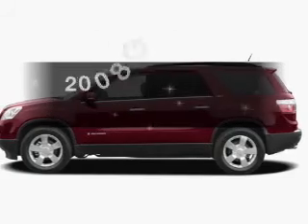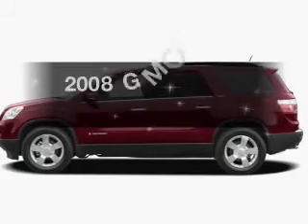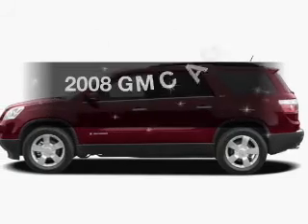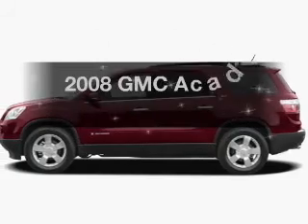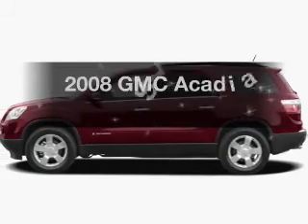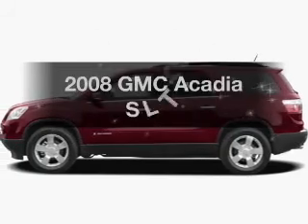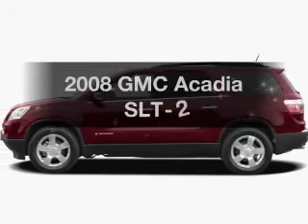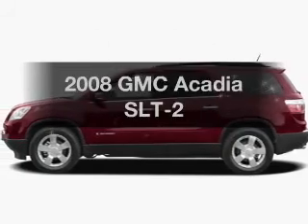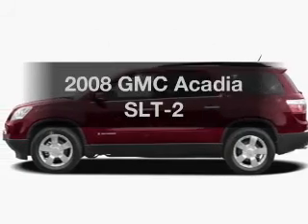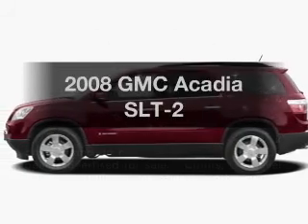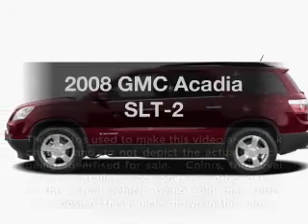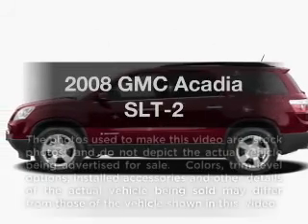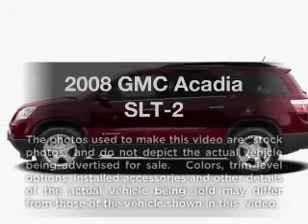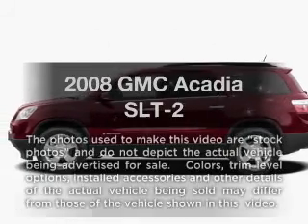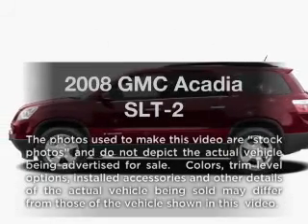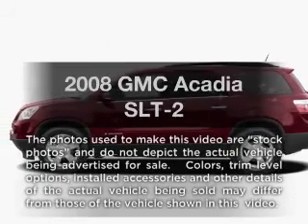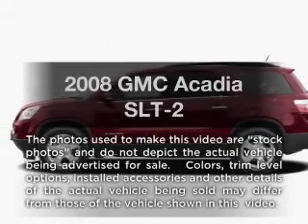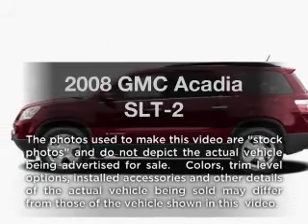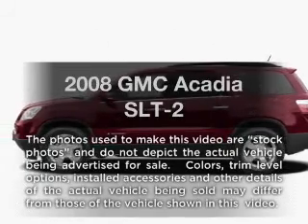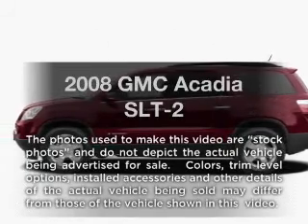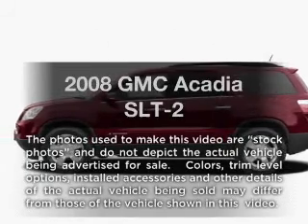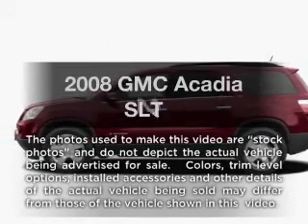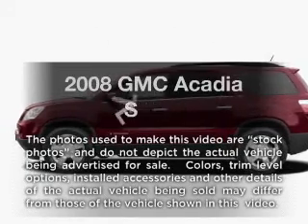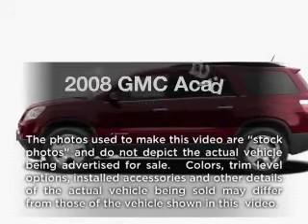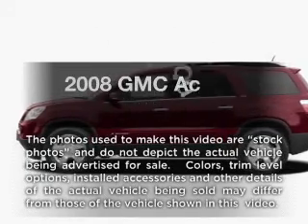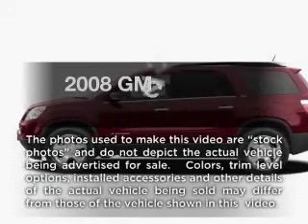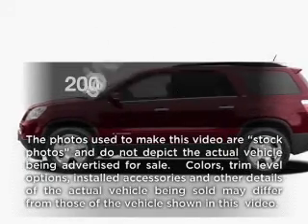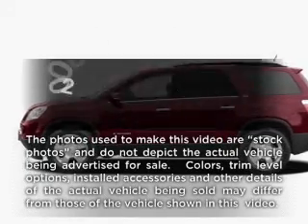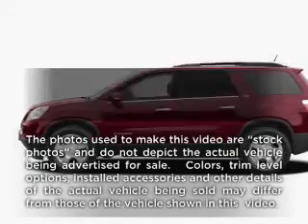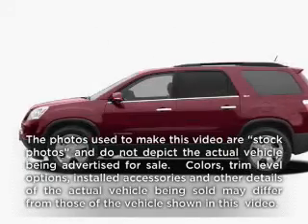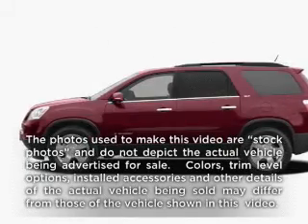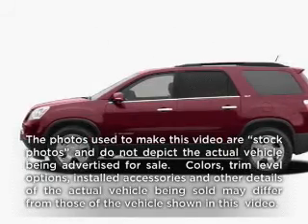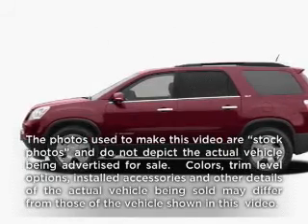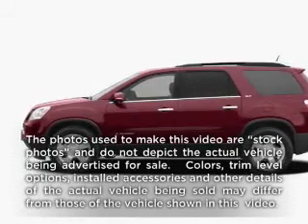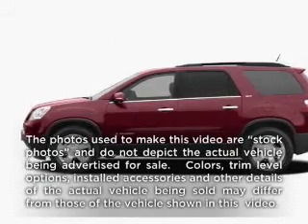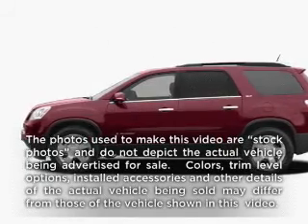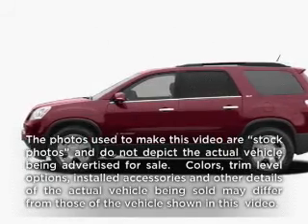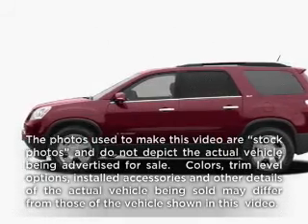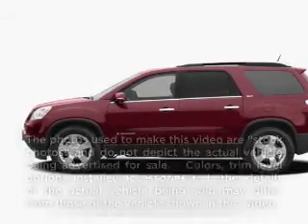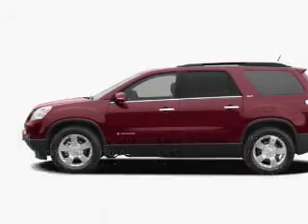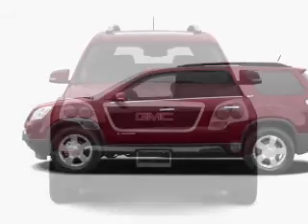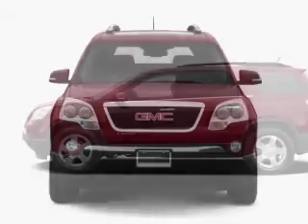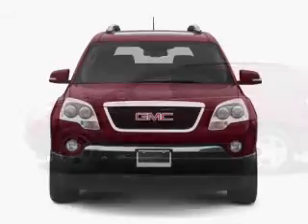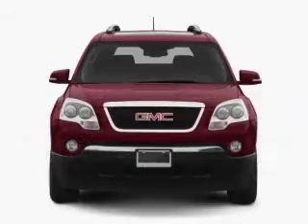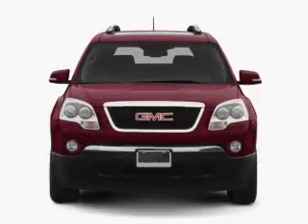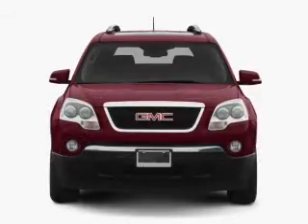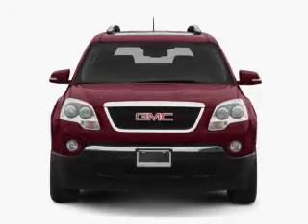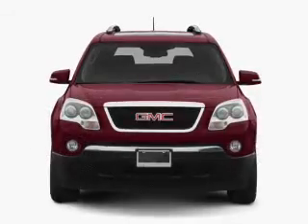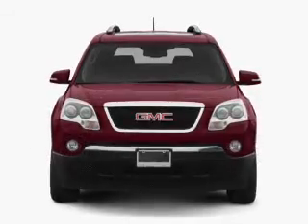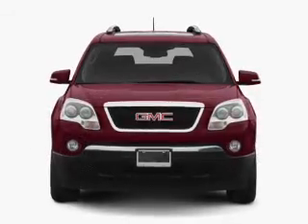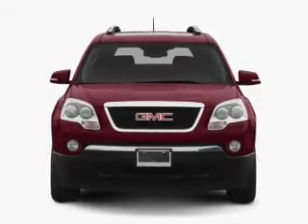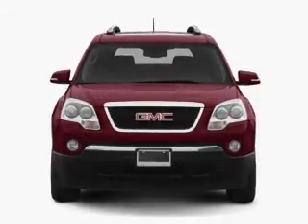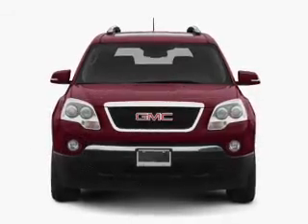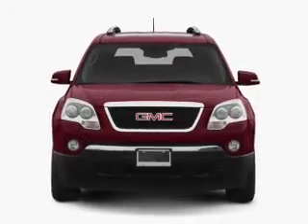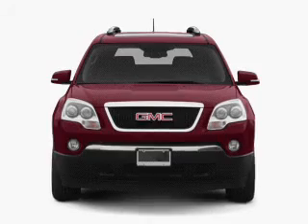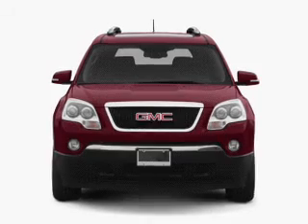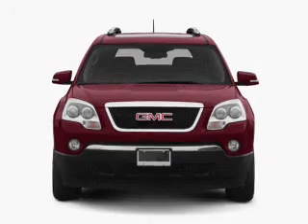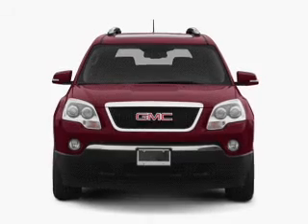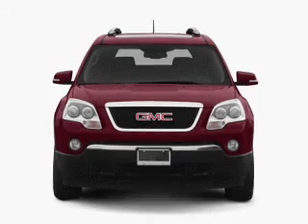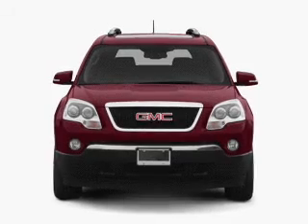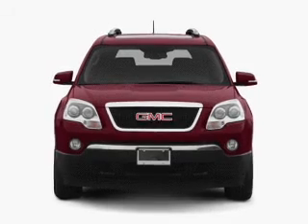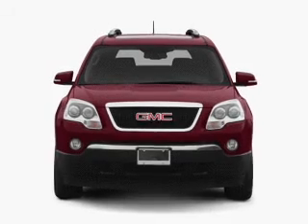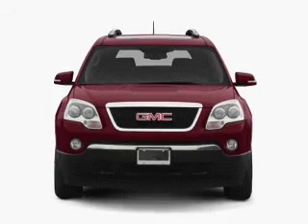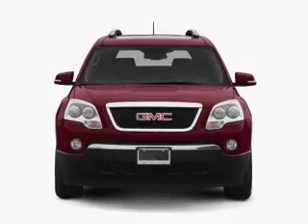Introducing the 2008 GMC Acadia. If you're looking for a first-rate auto, this one could be yours today.